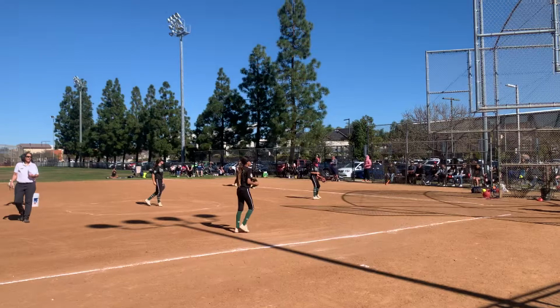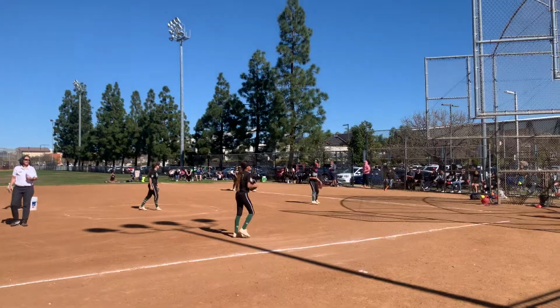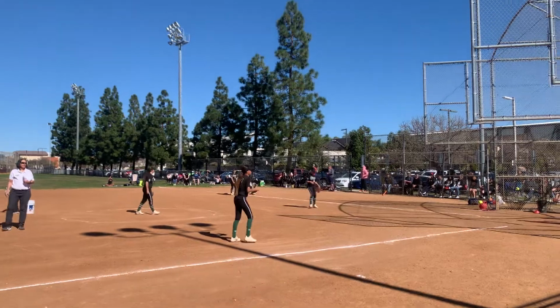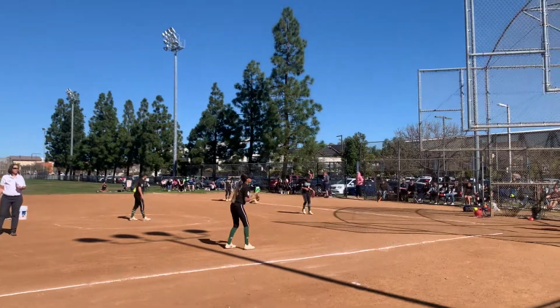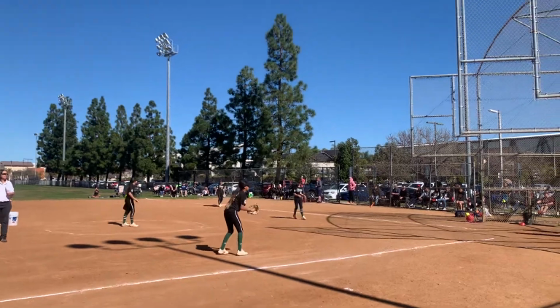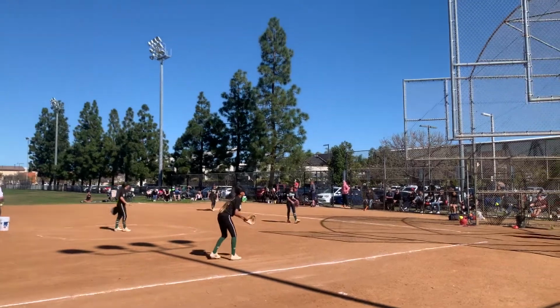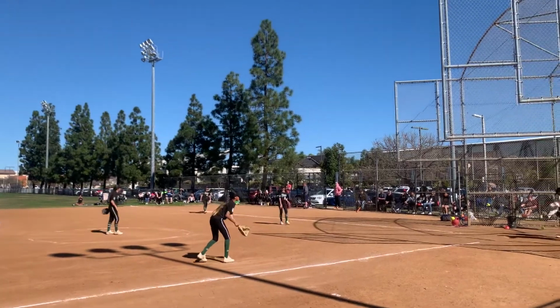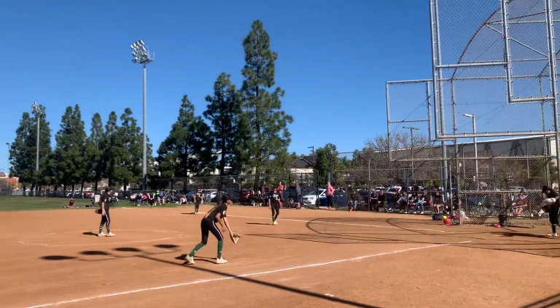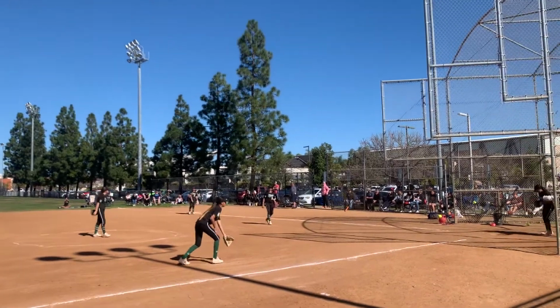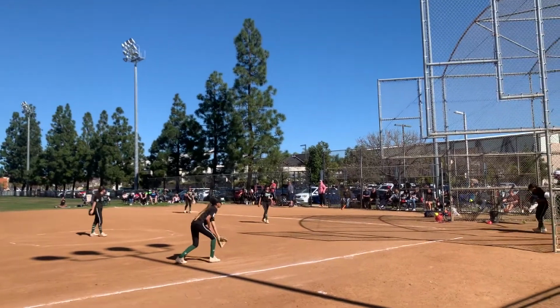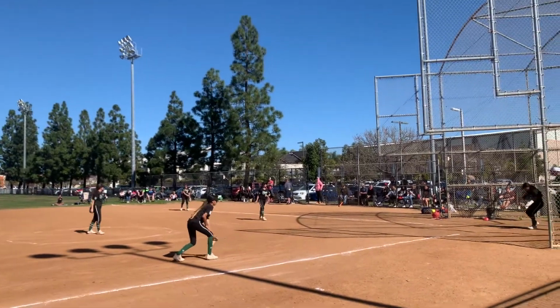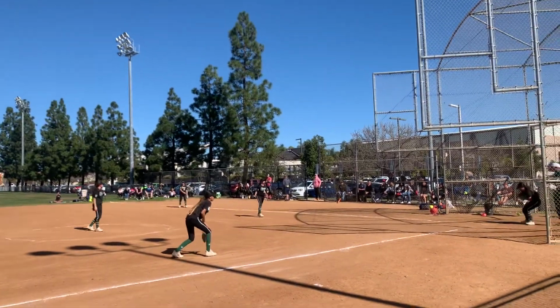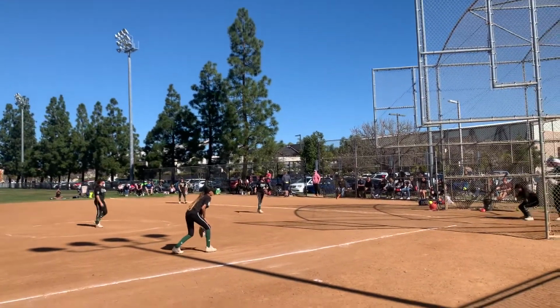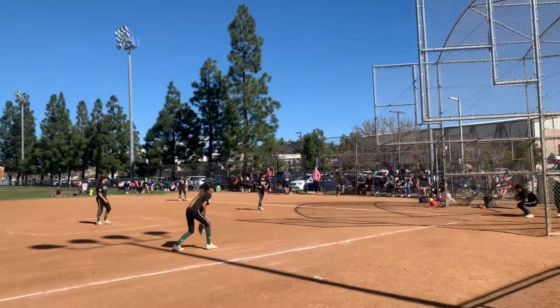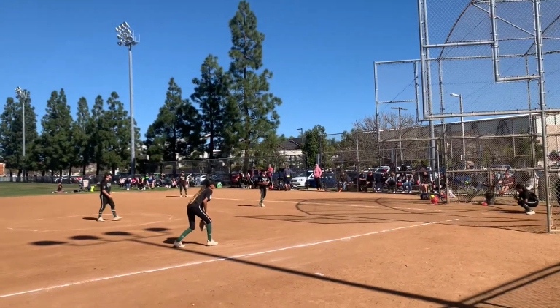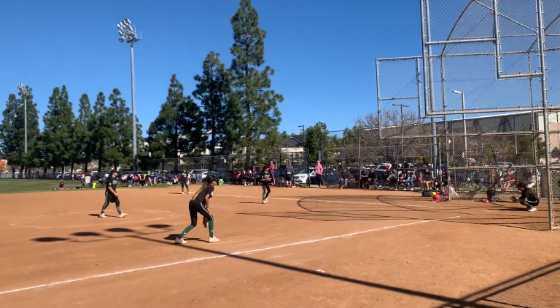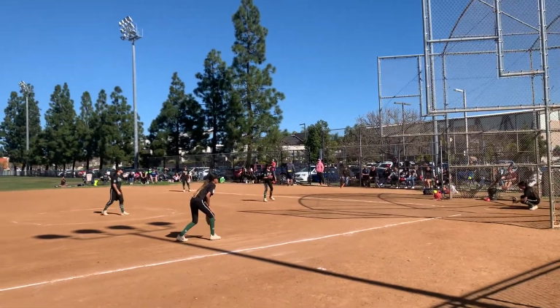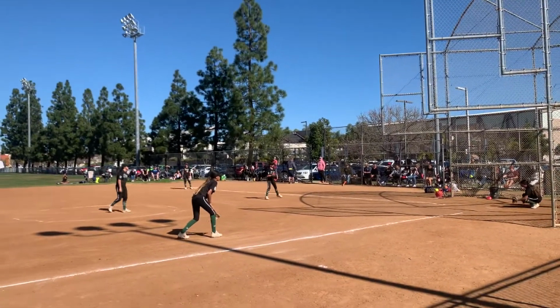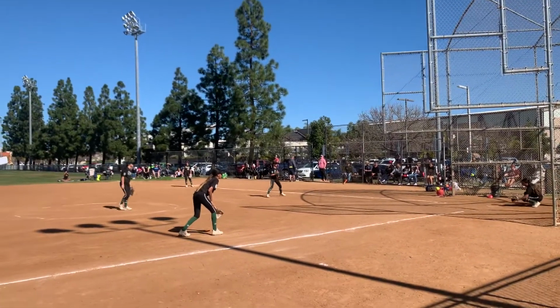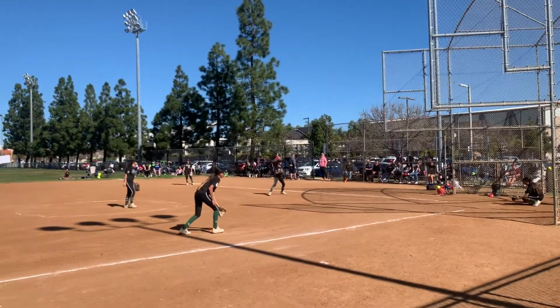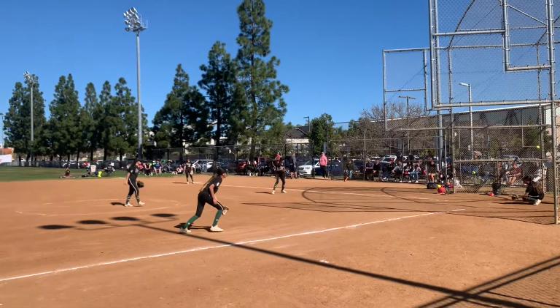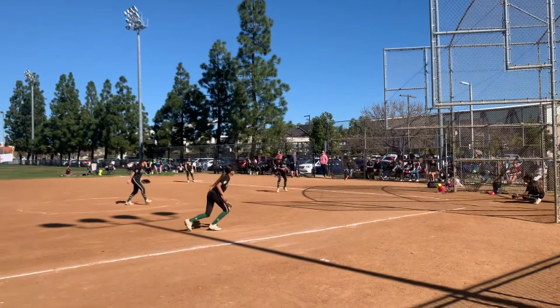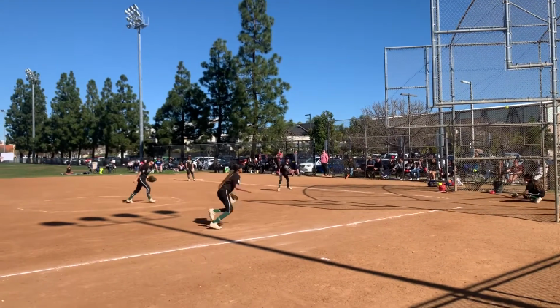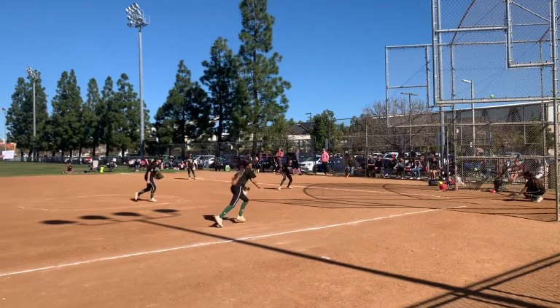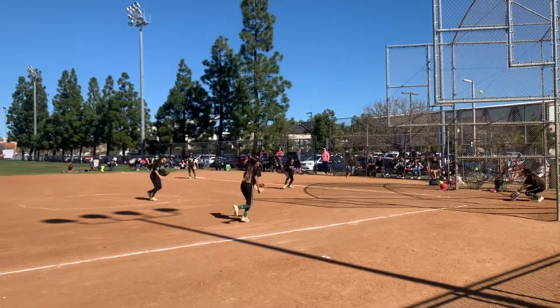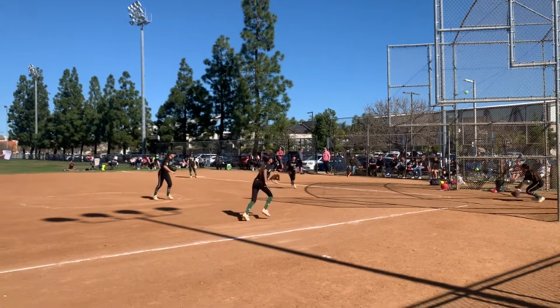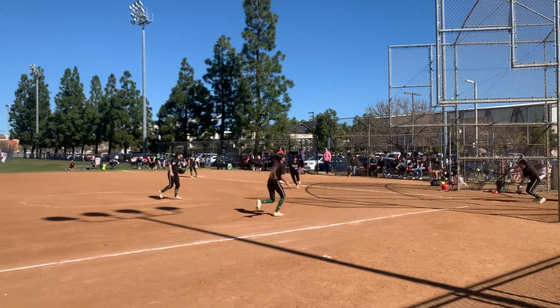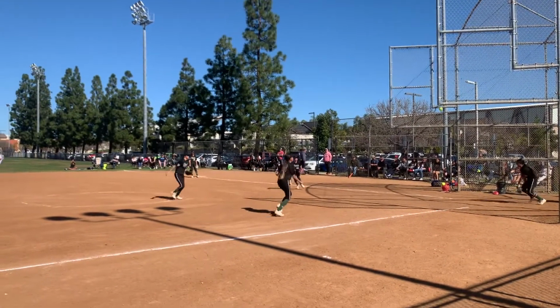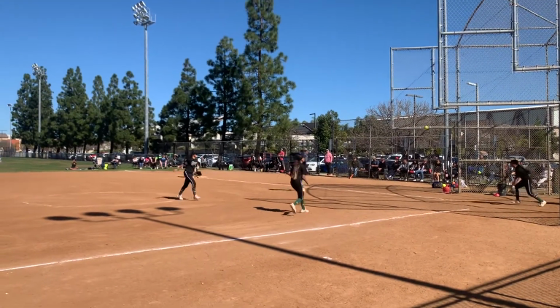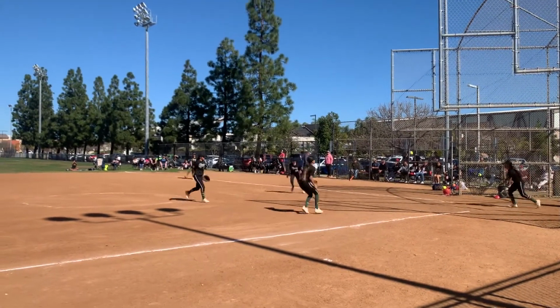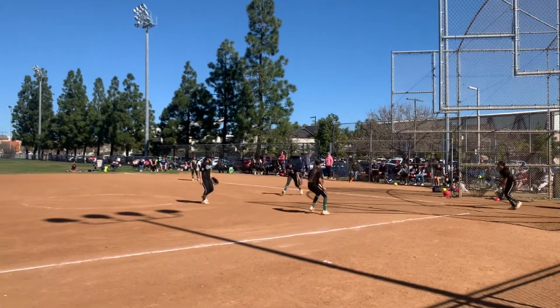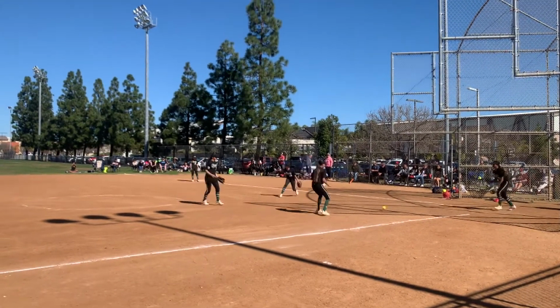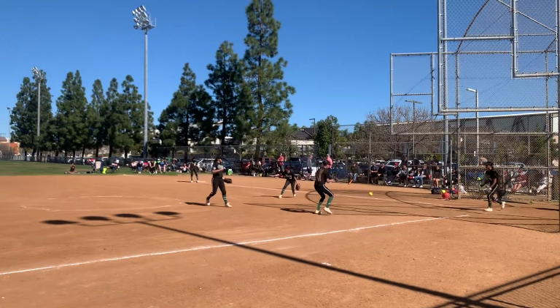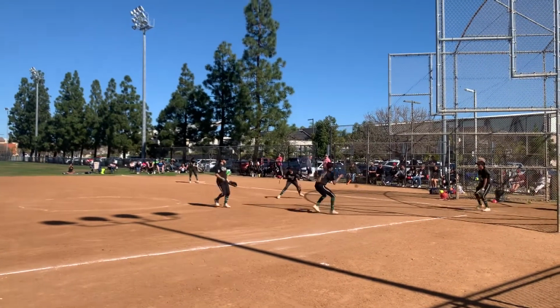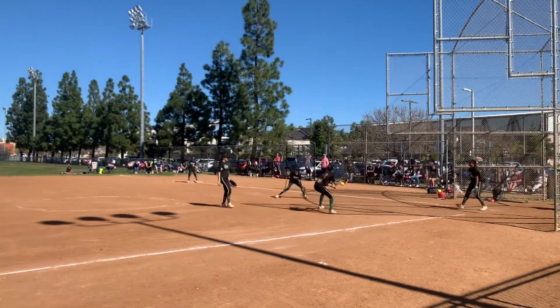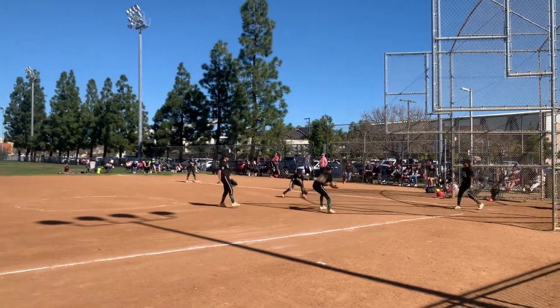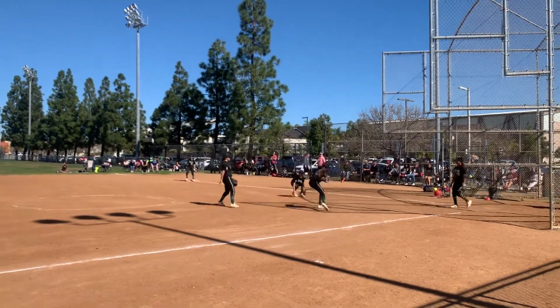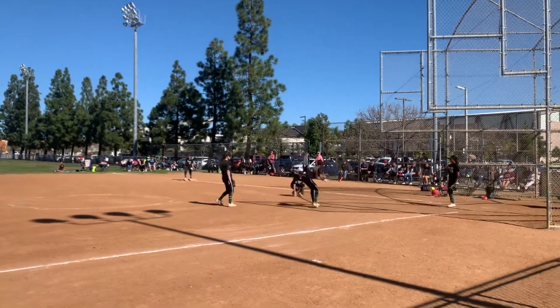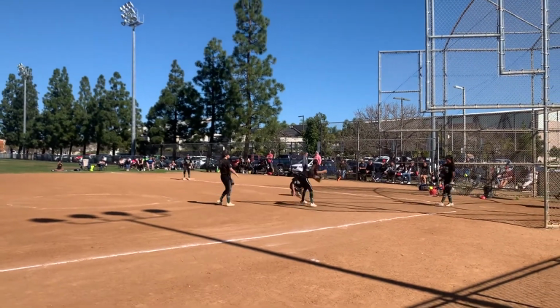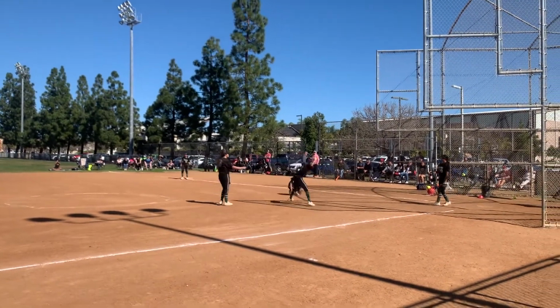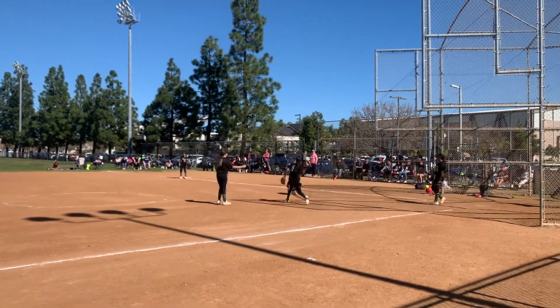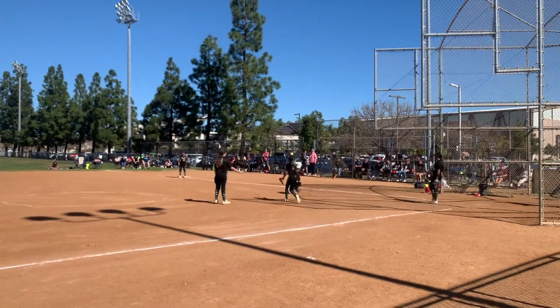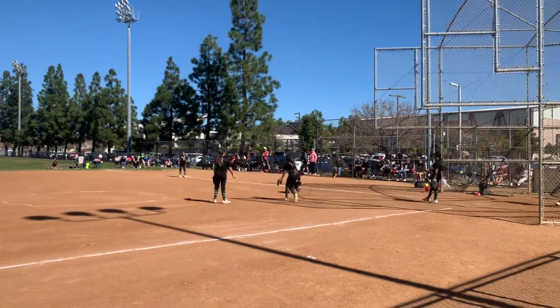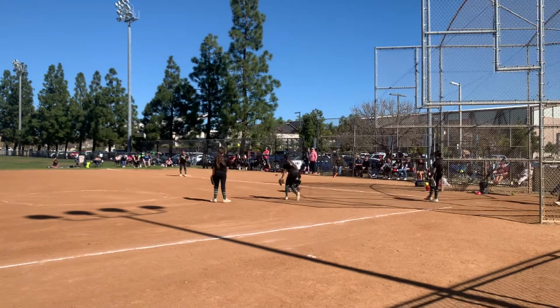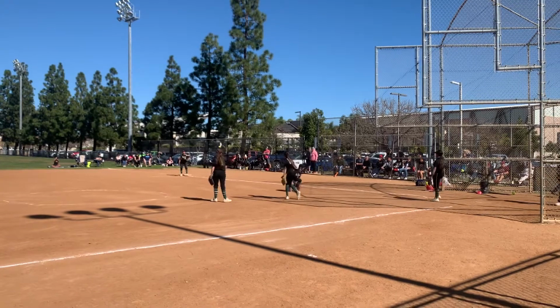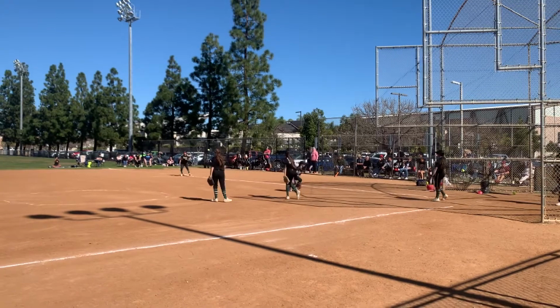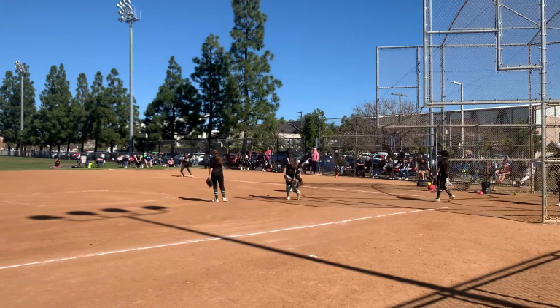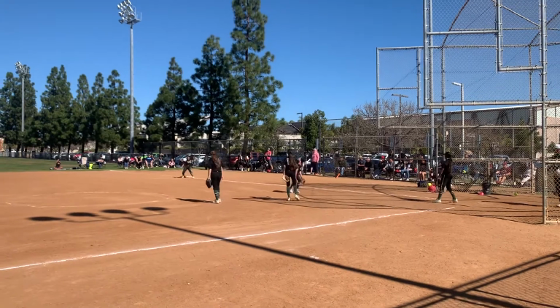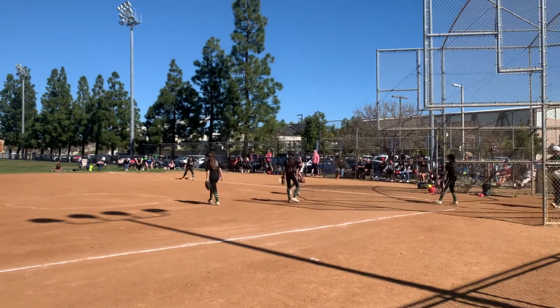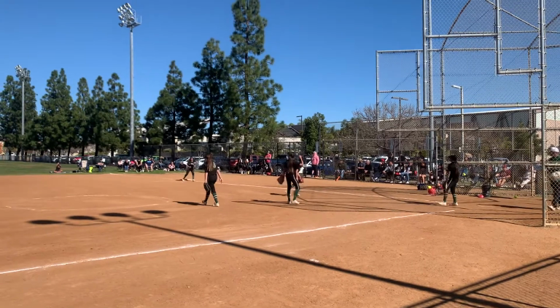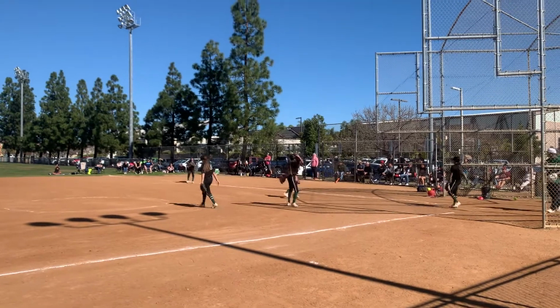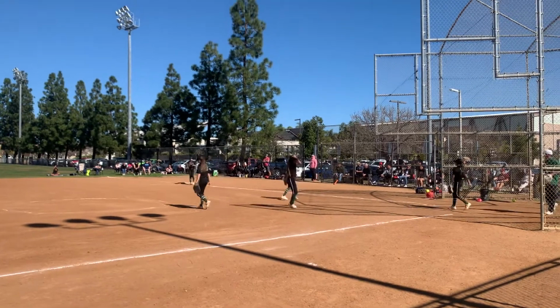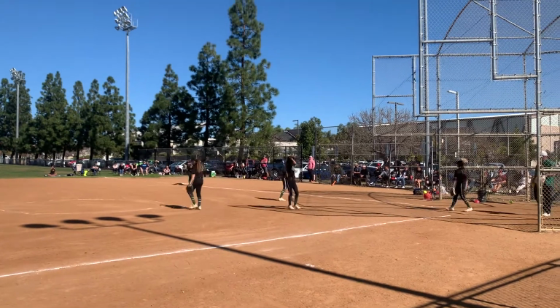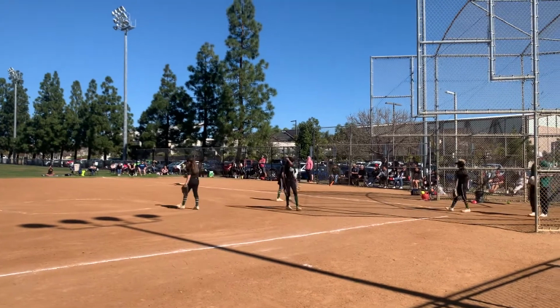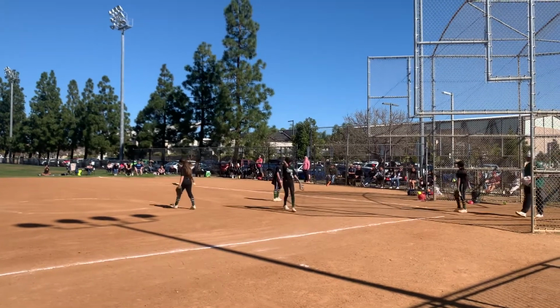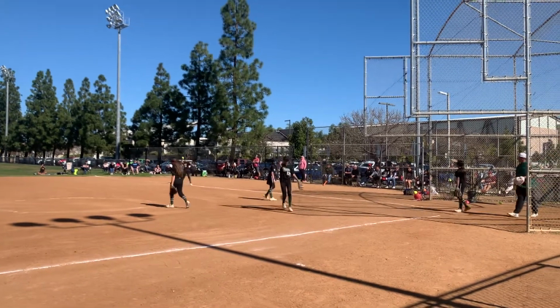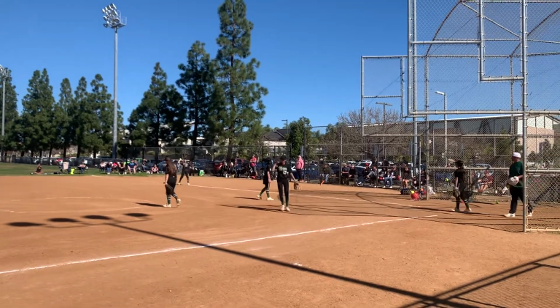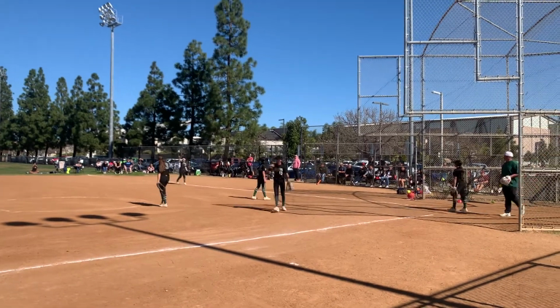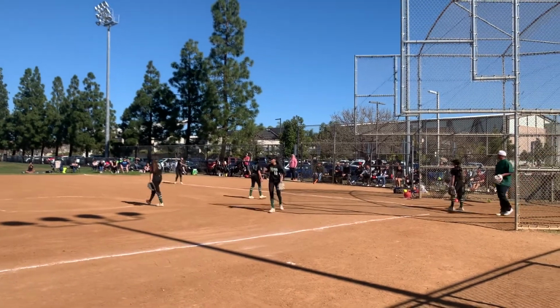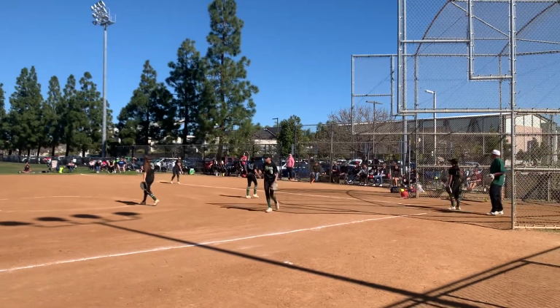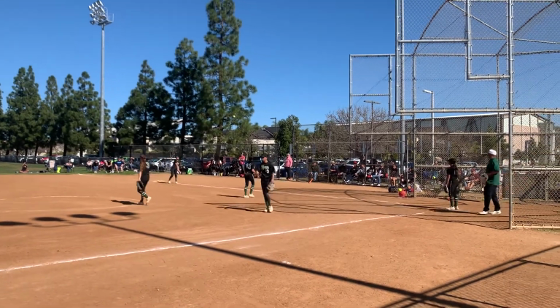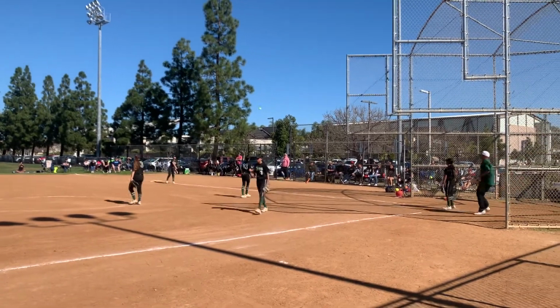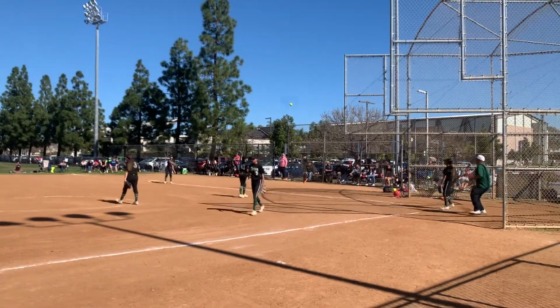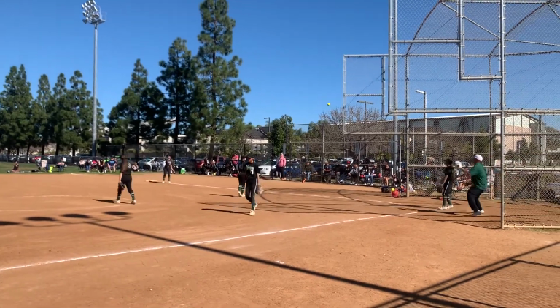Every position: third base, pitcher, first base, and then the second base is covering first.